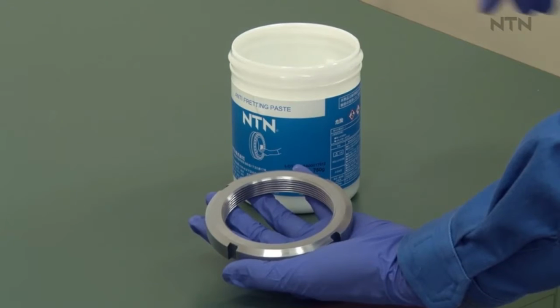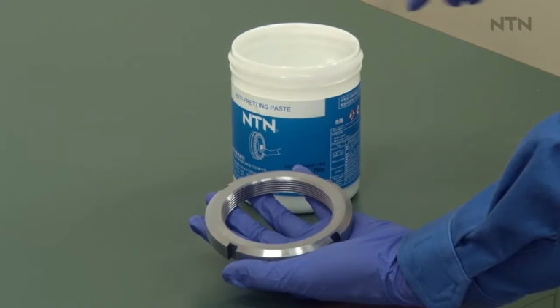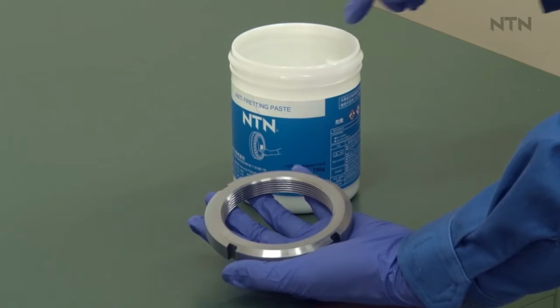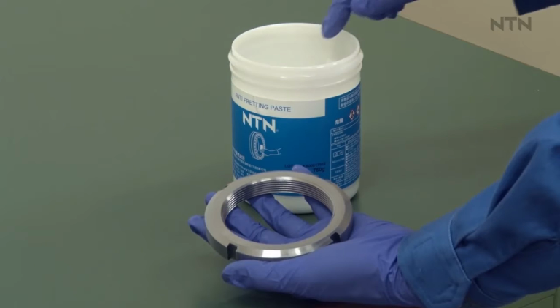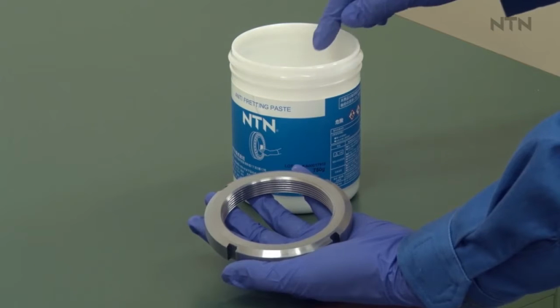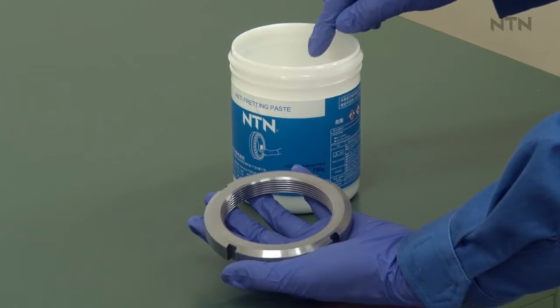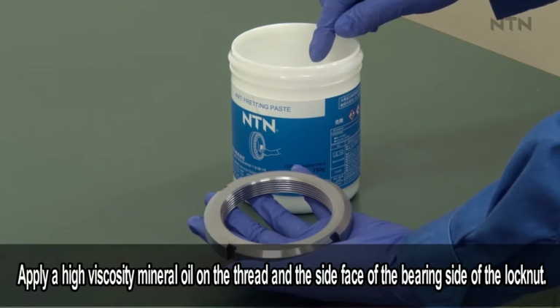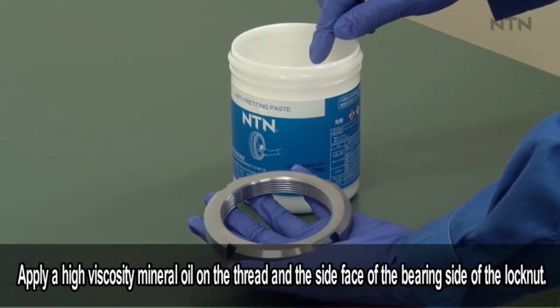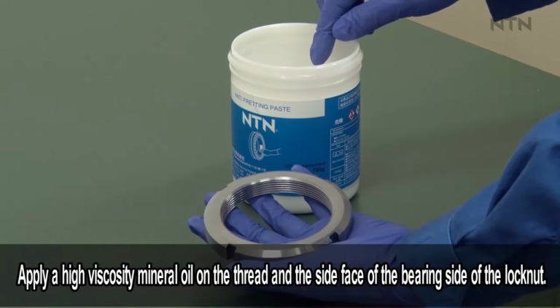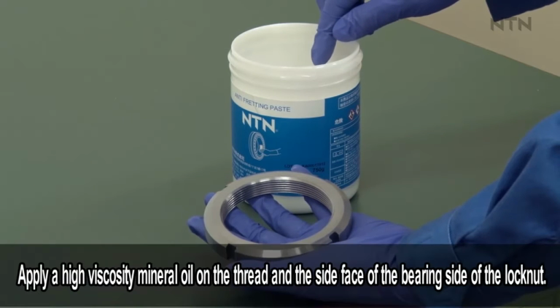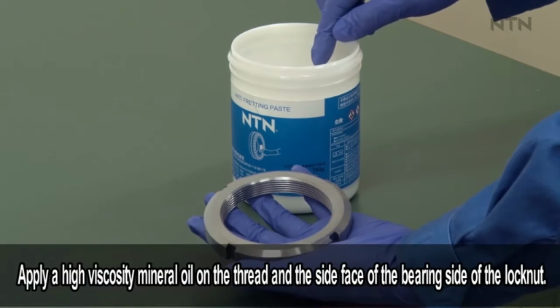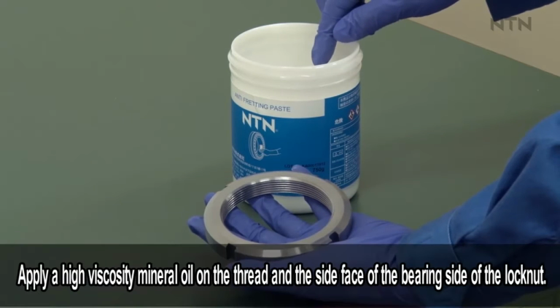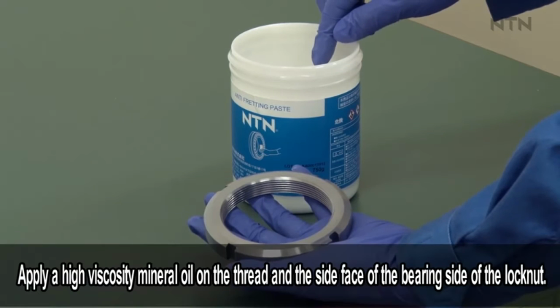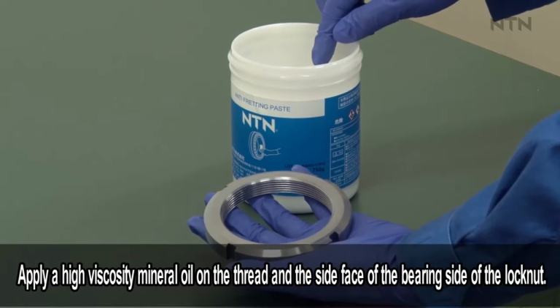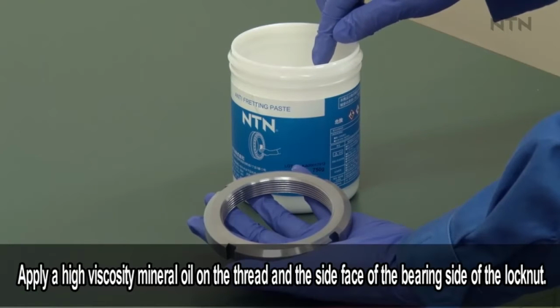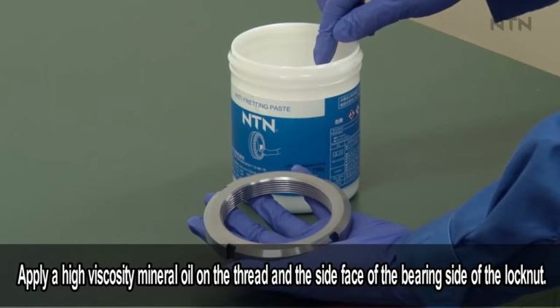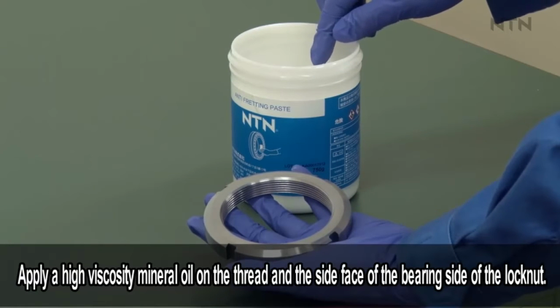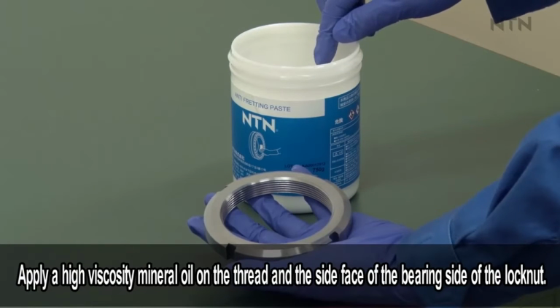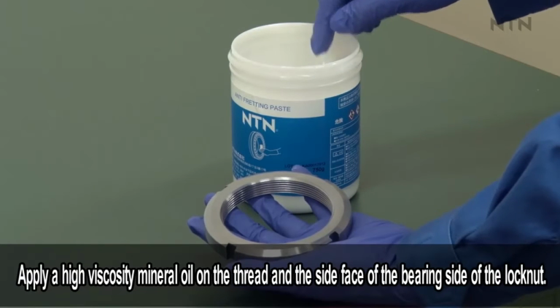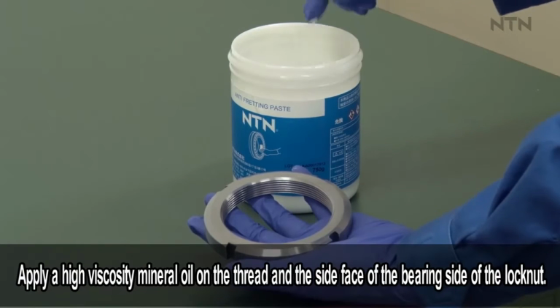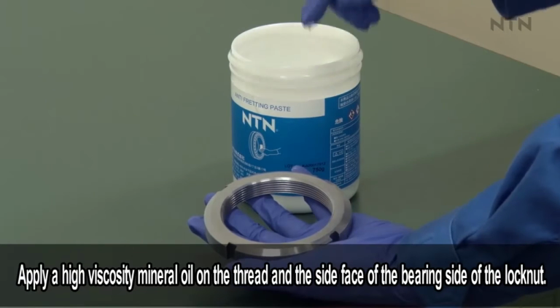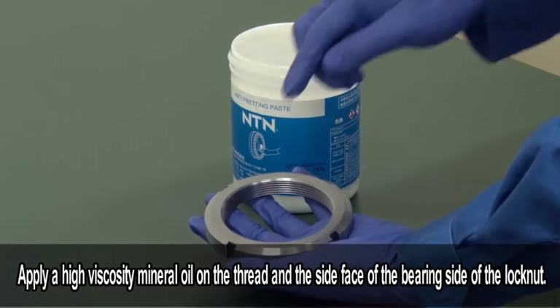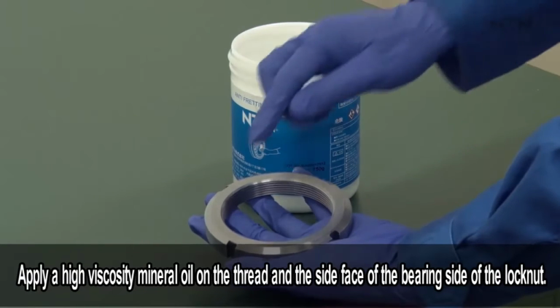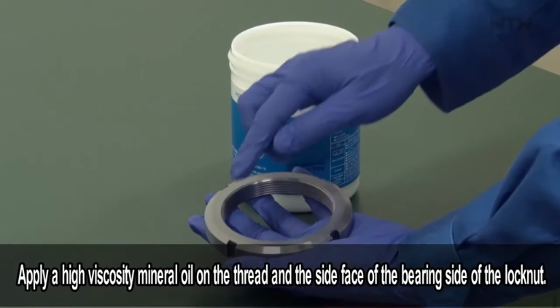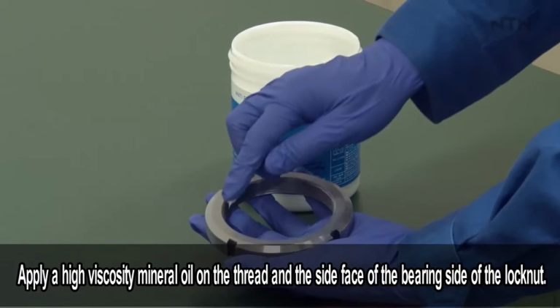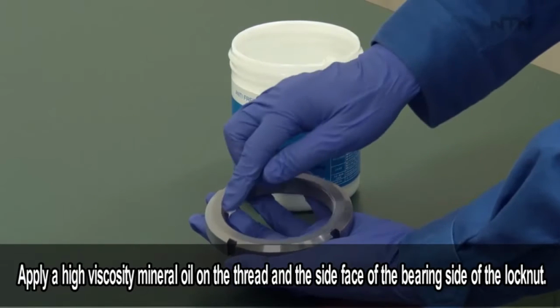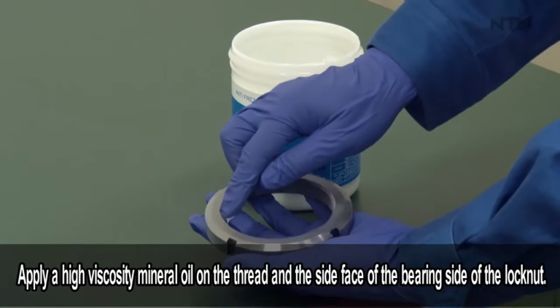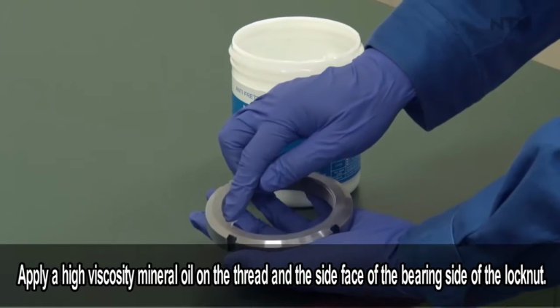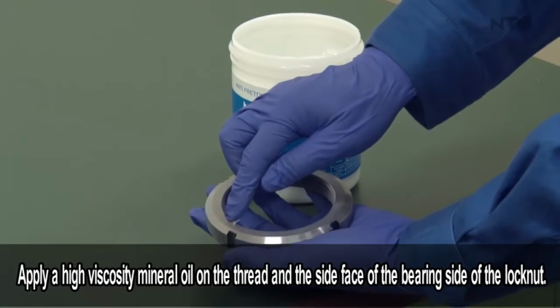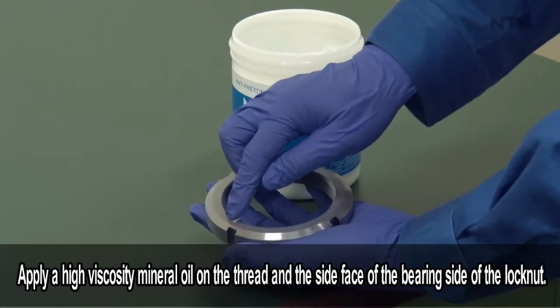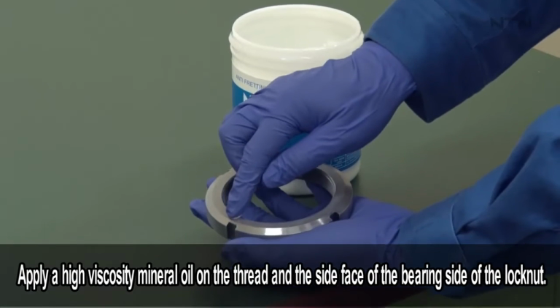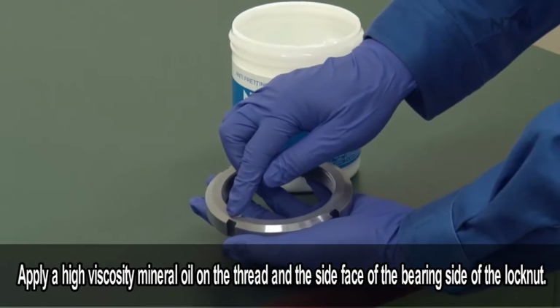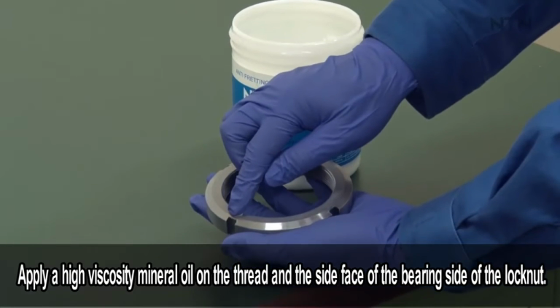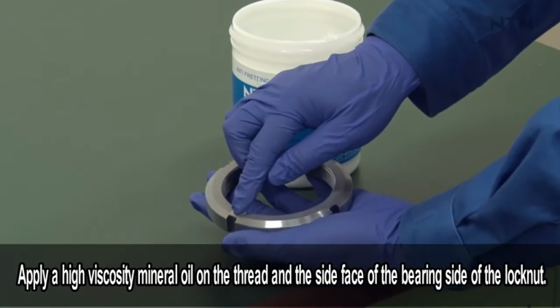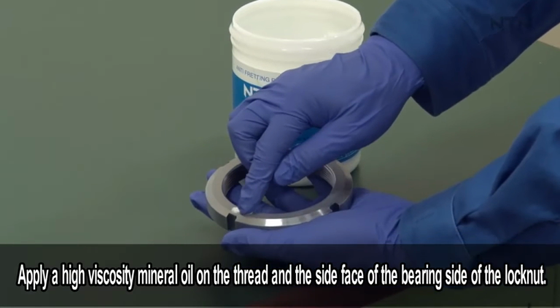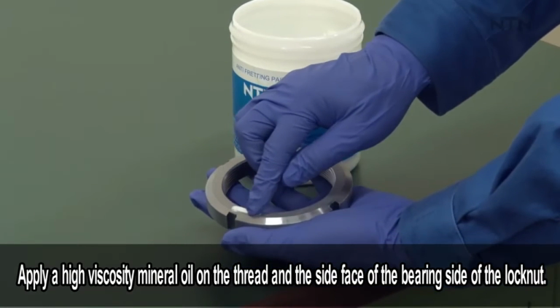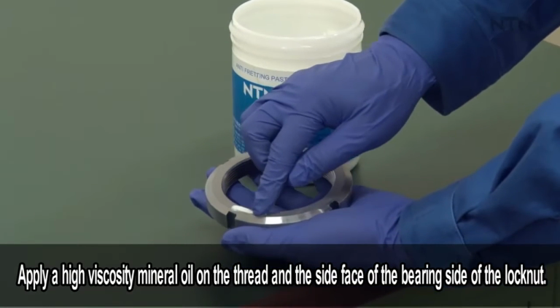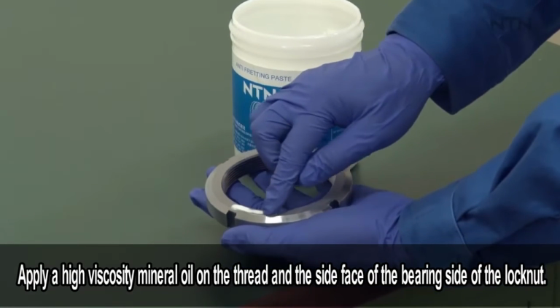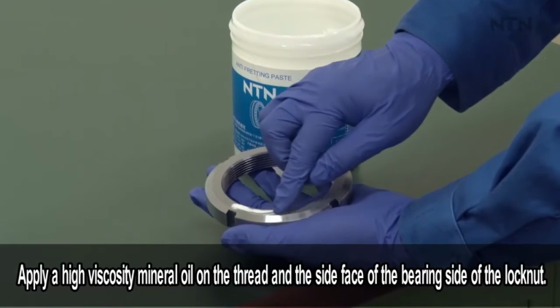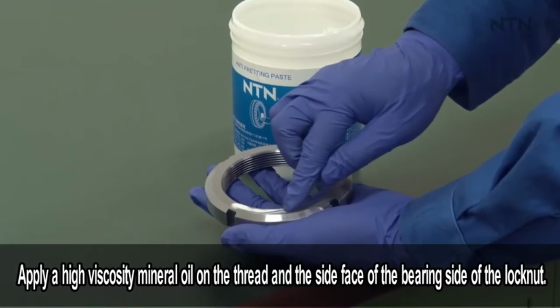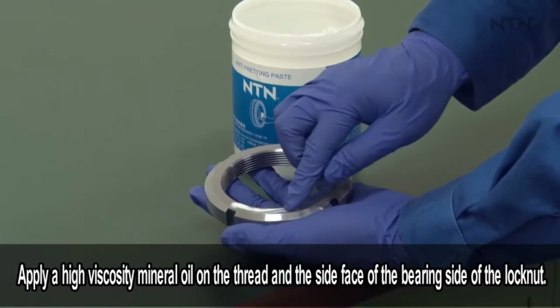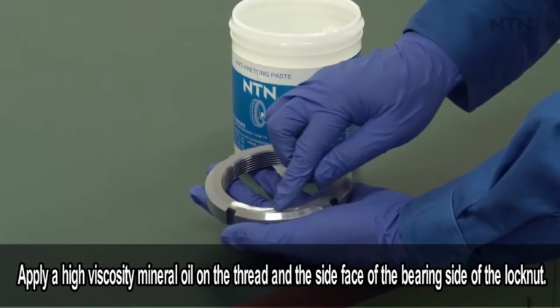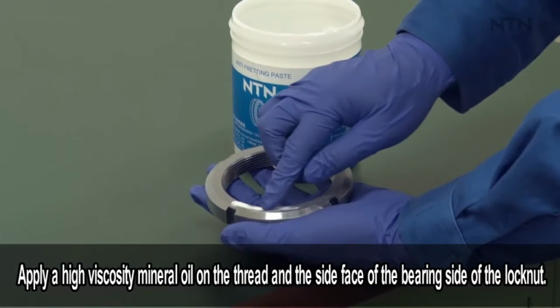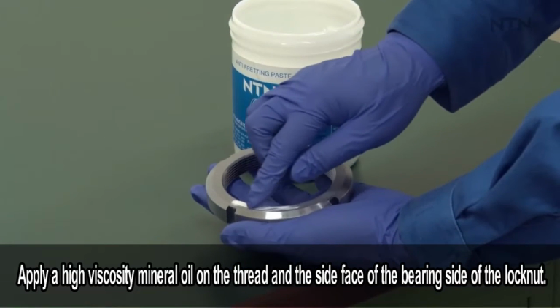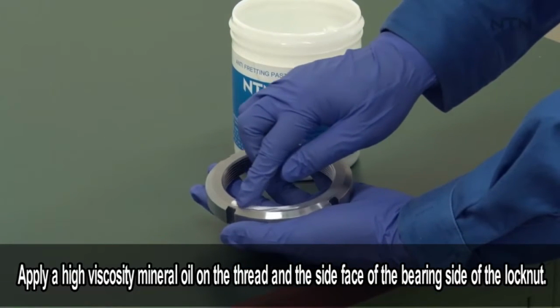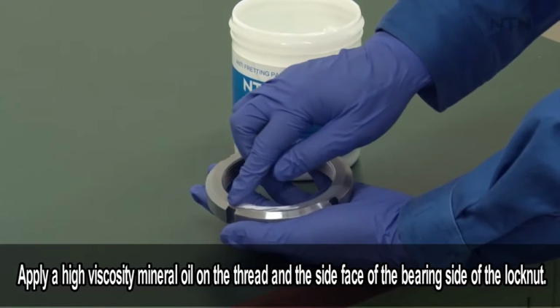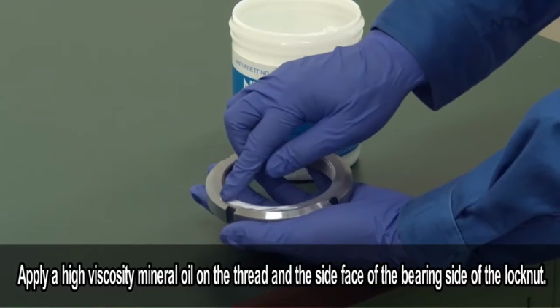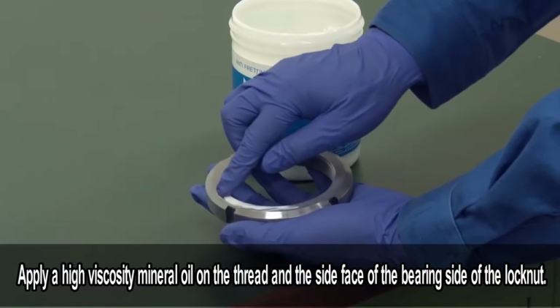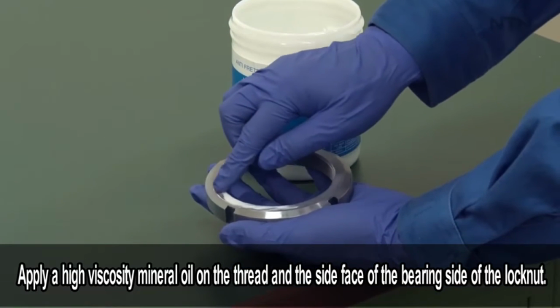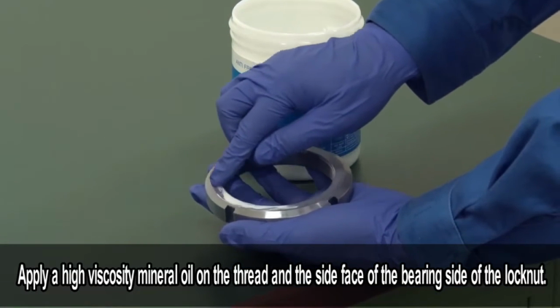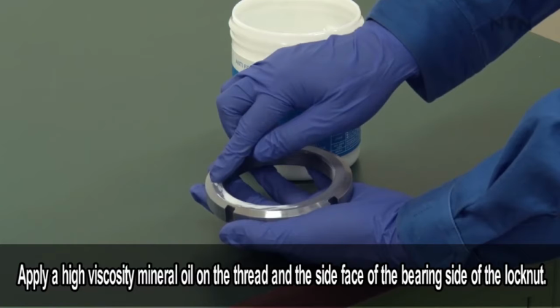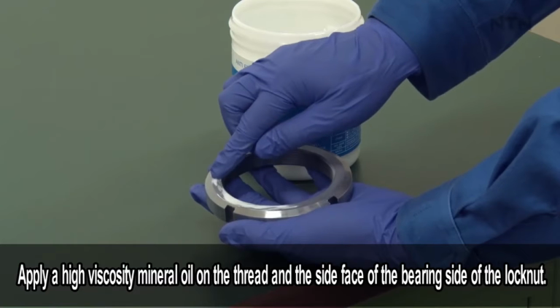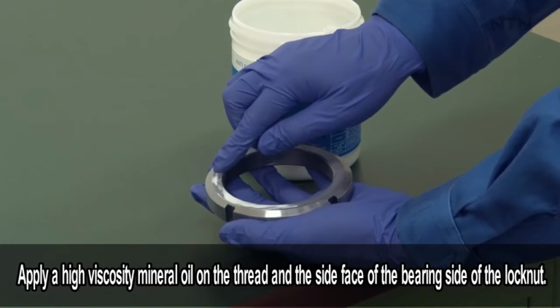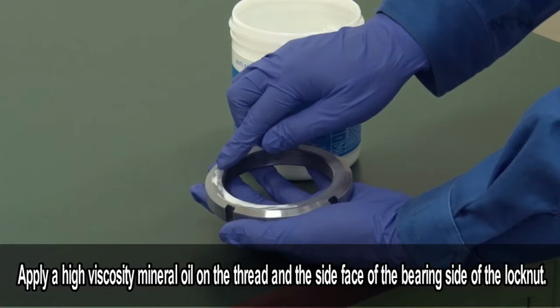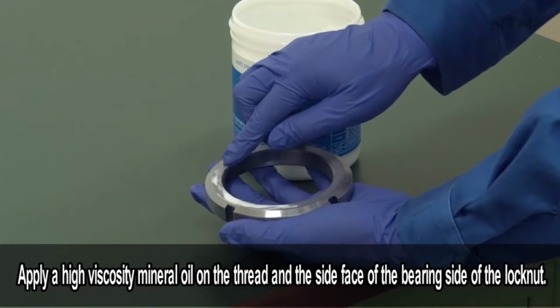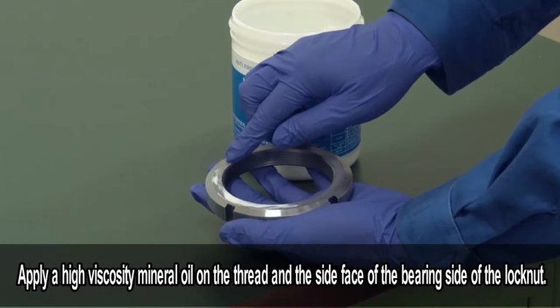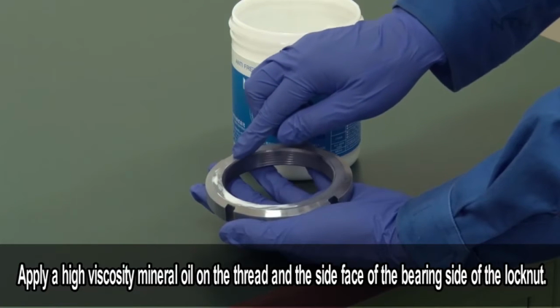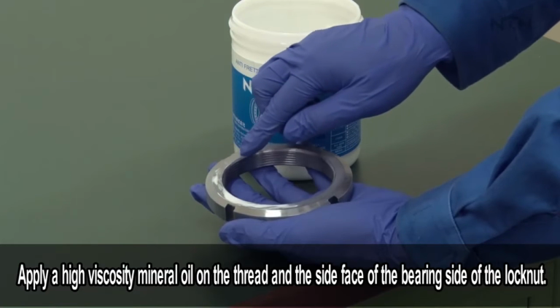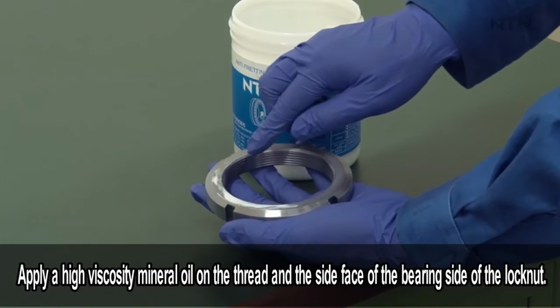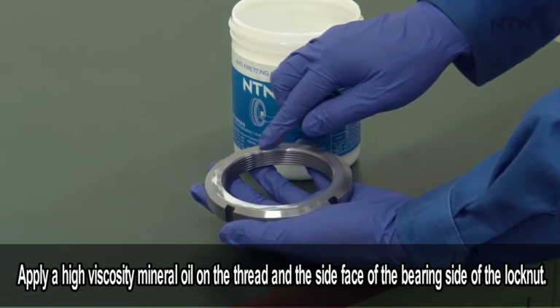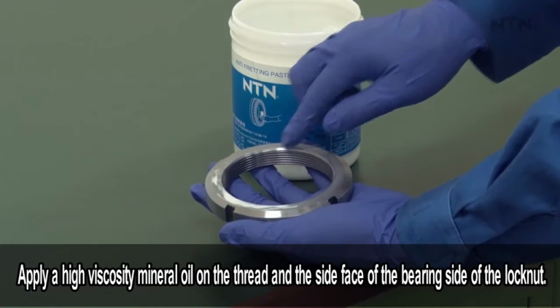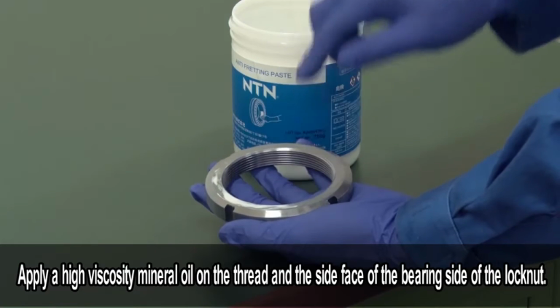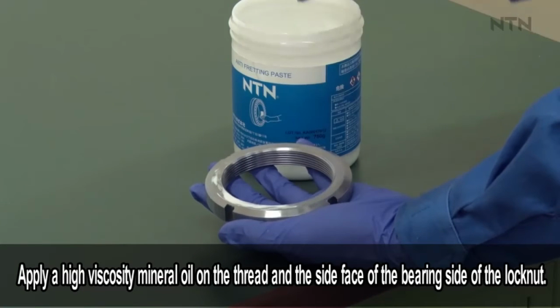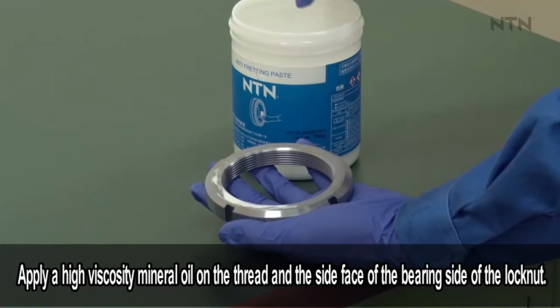Apply a high viscosity mineral oil lightly on the thread and the side face of the bearing side of the lock nut.